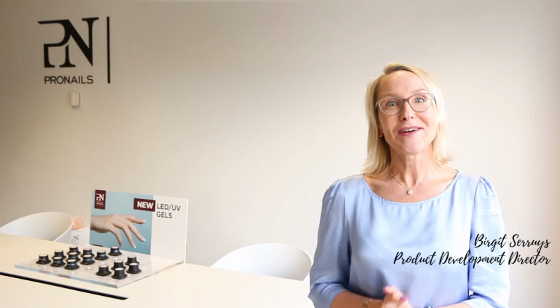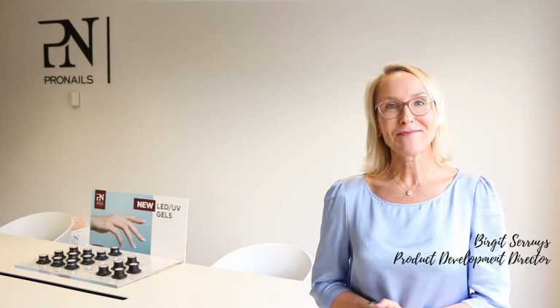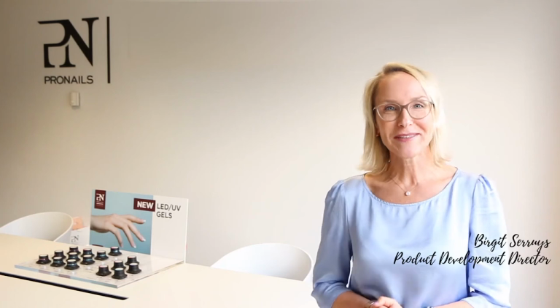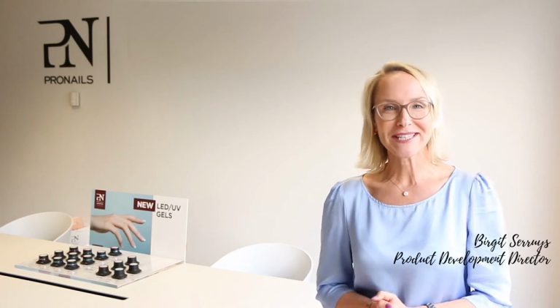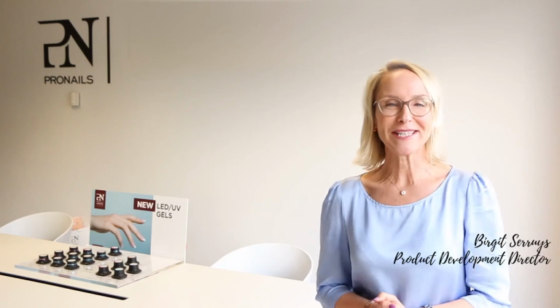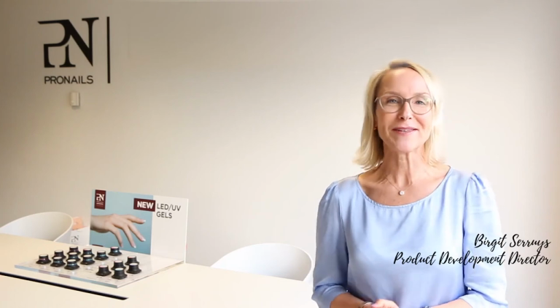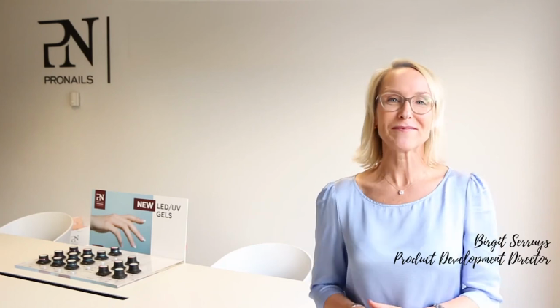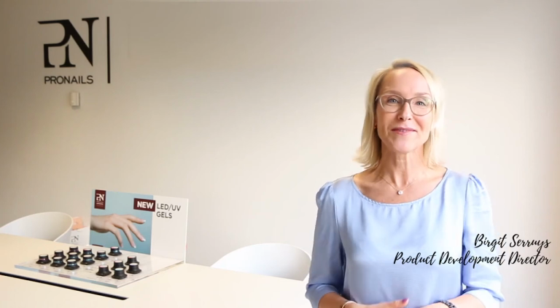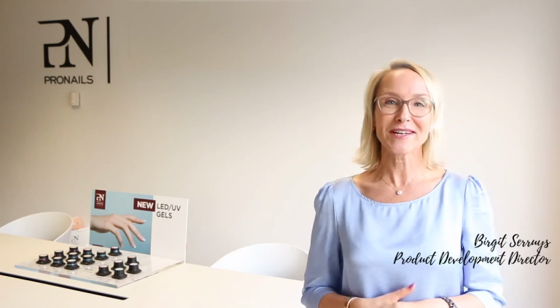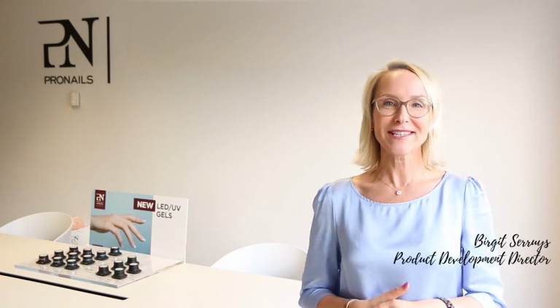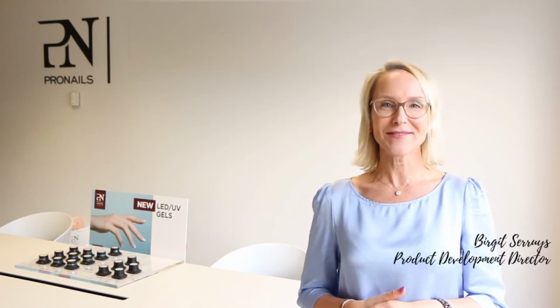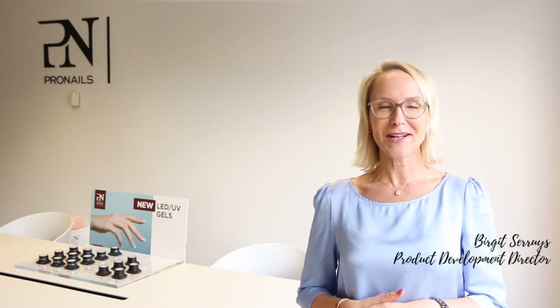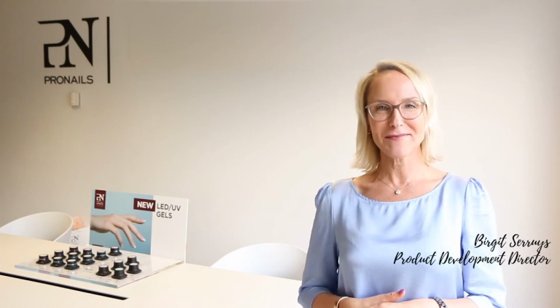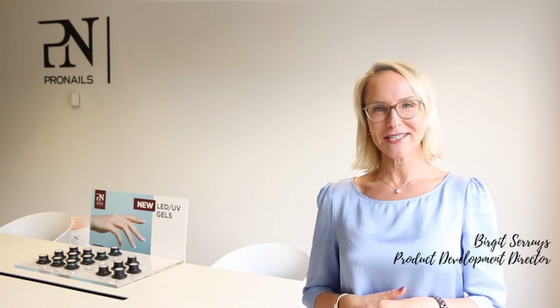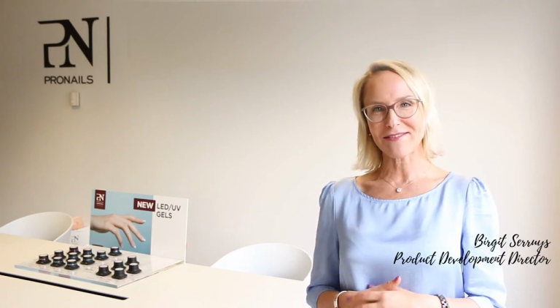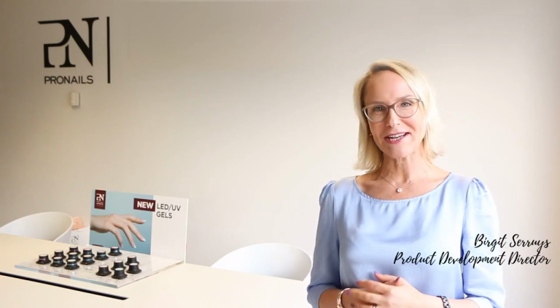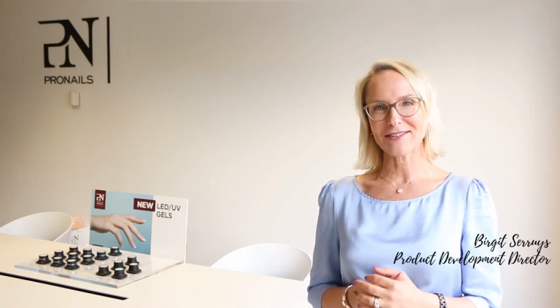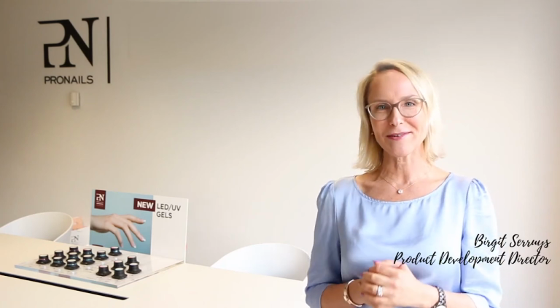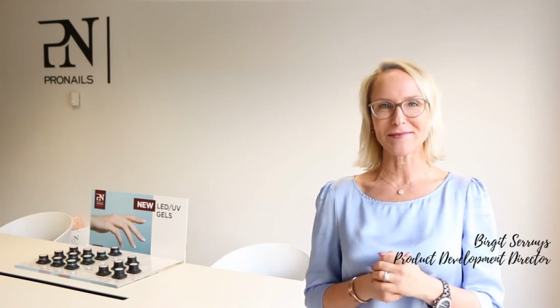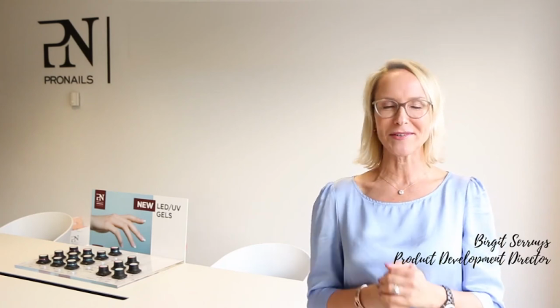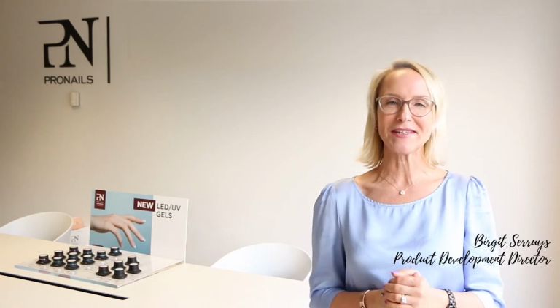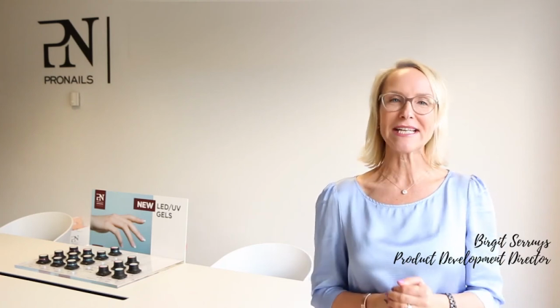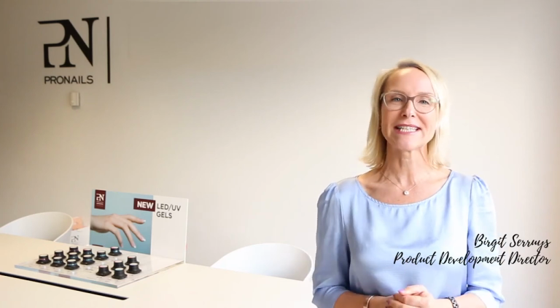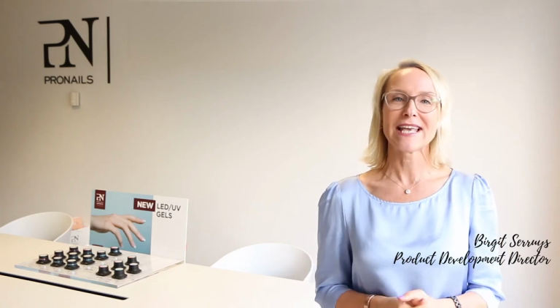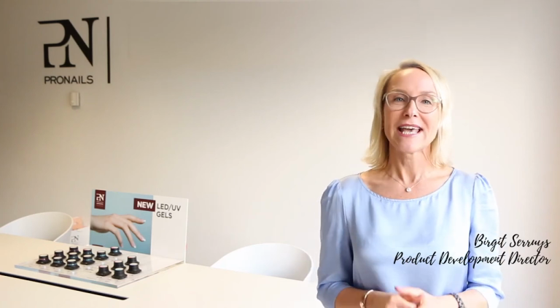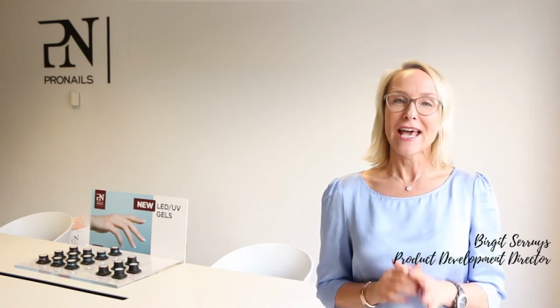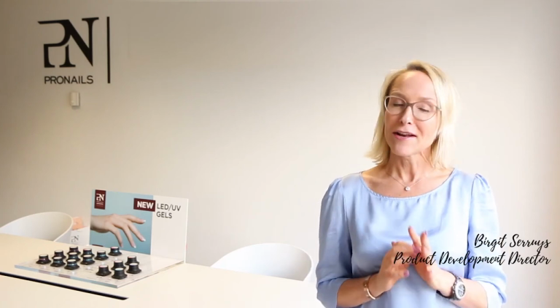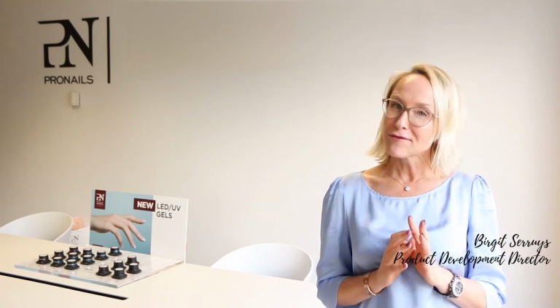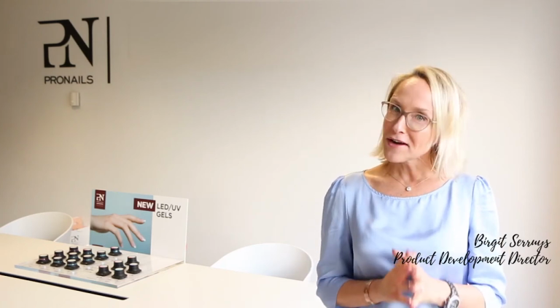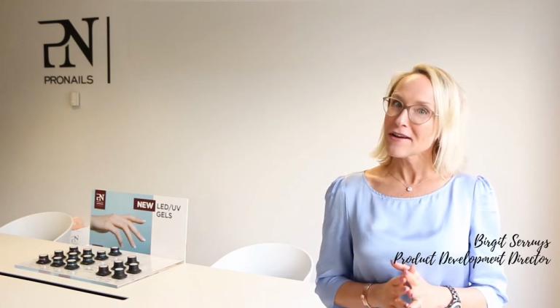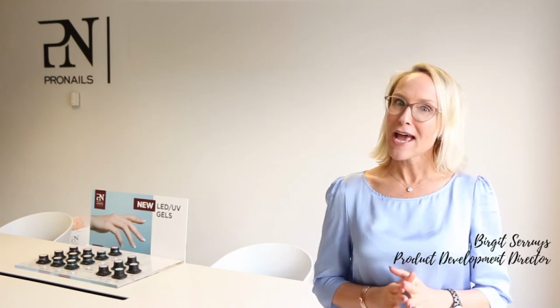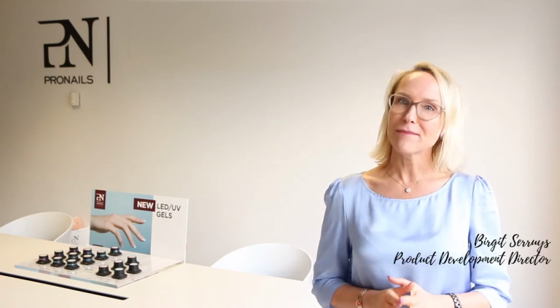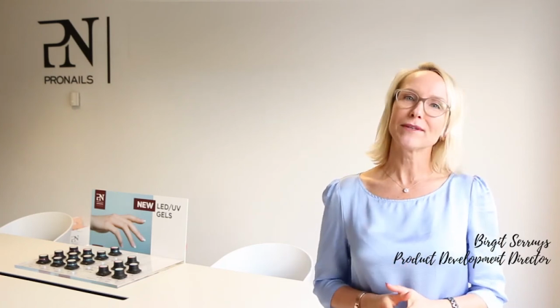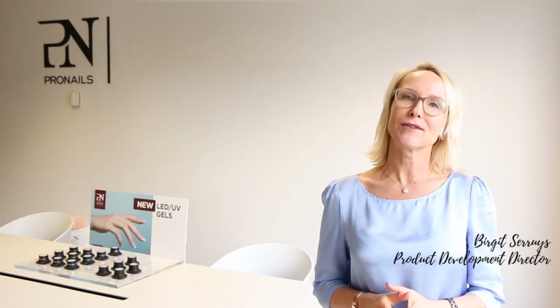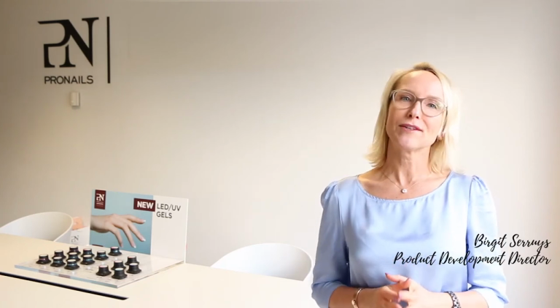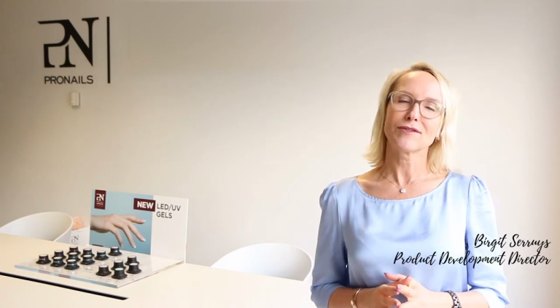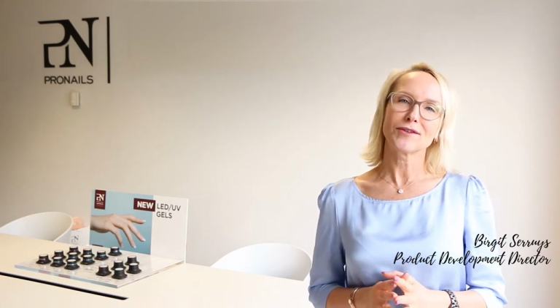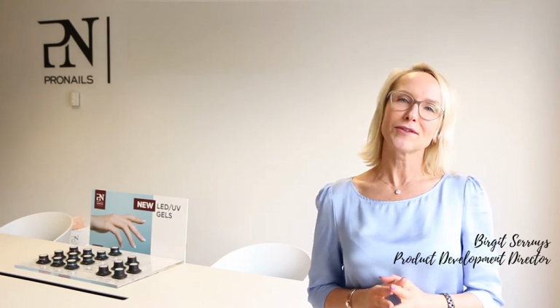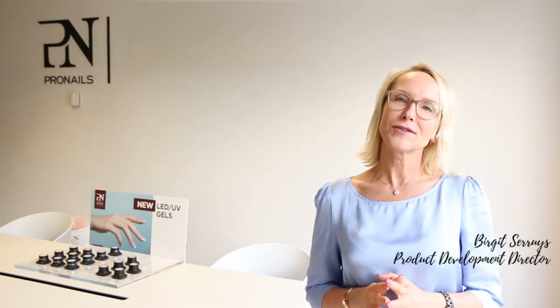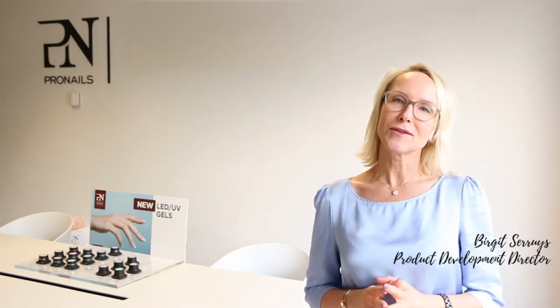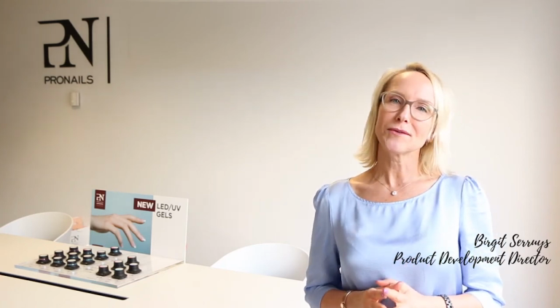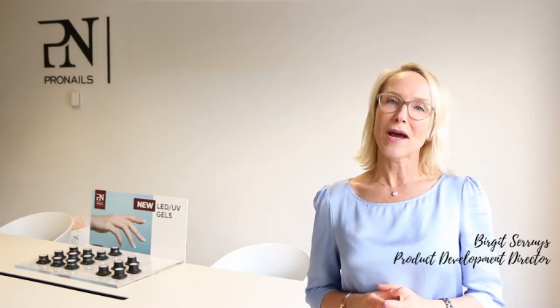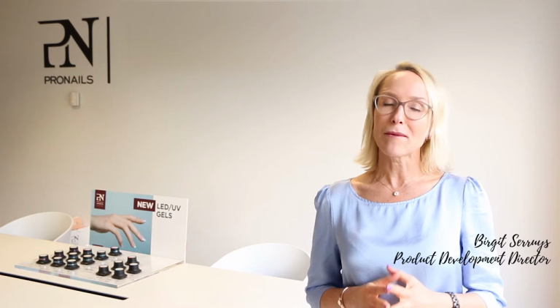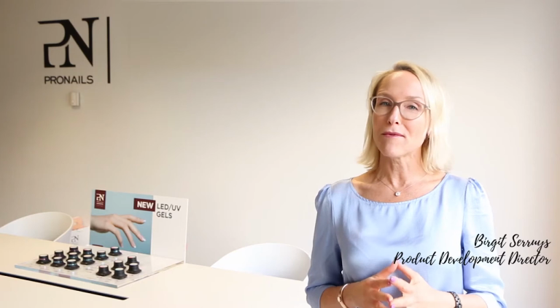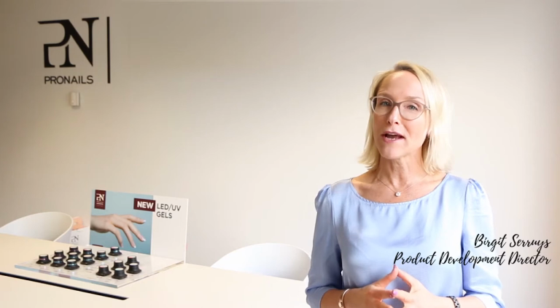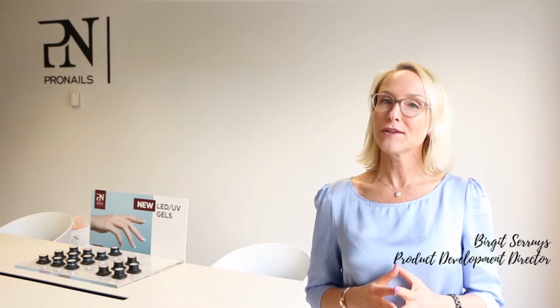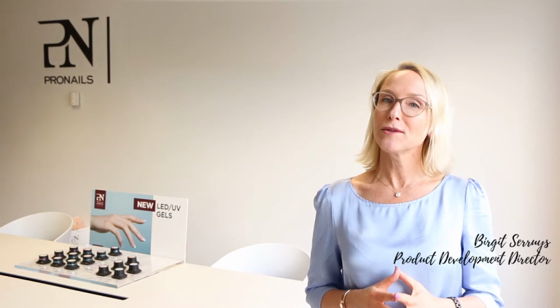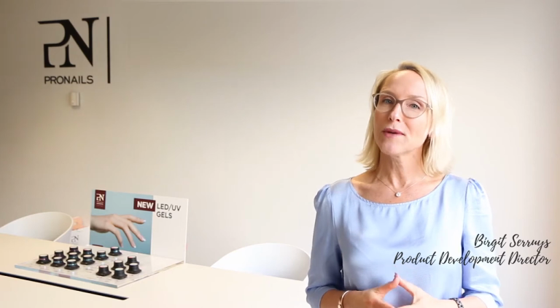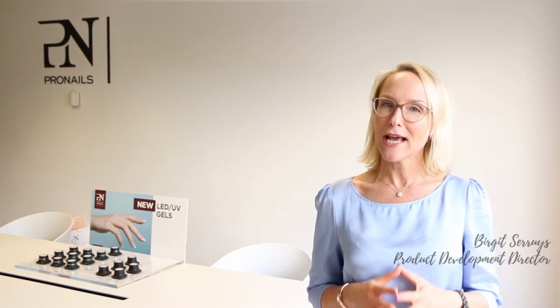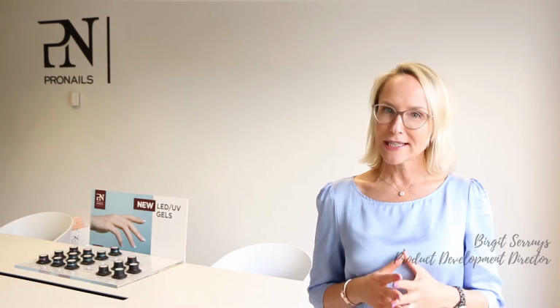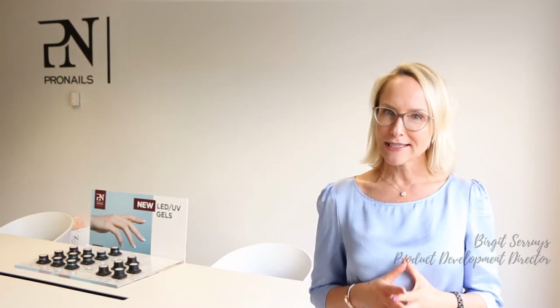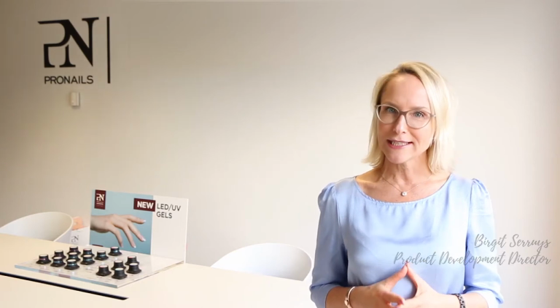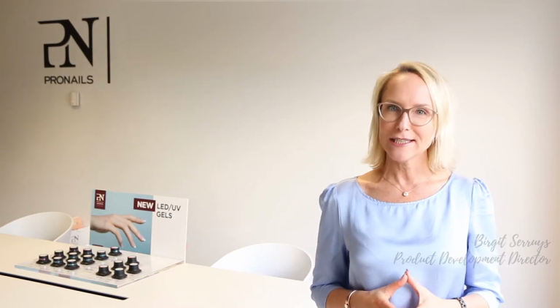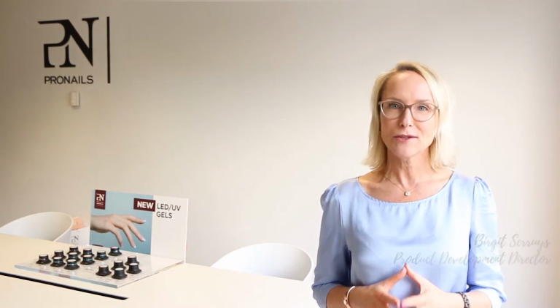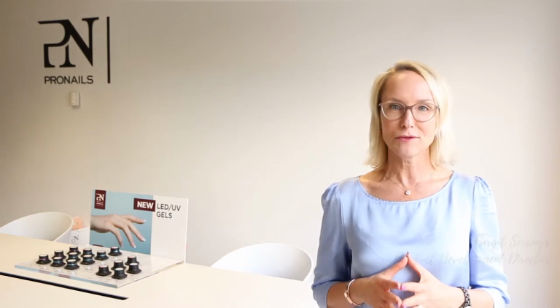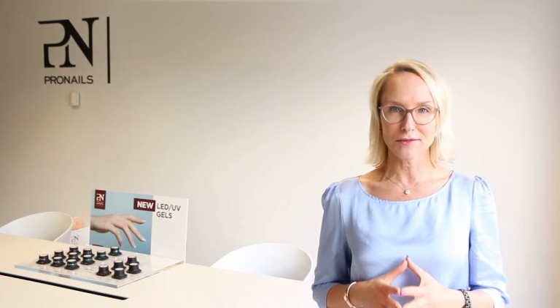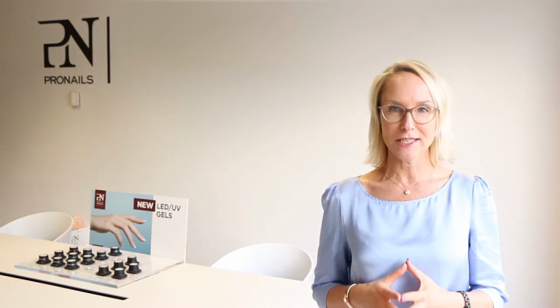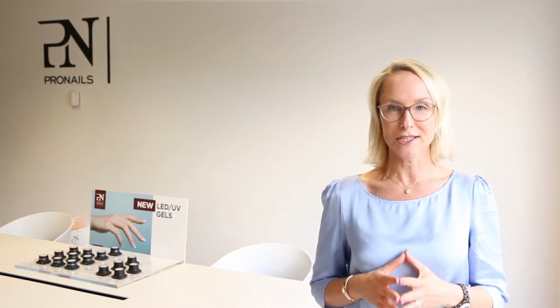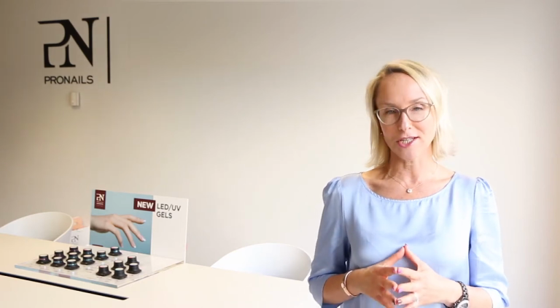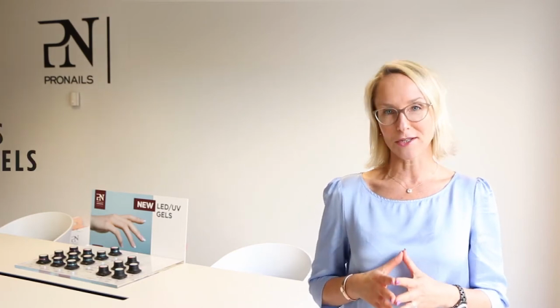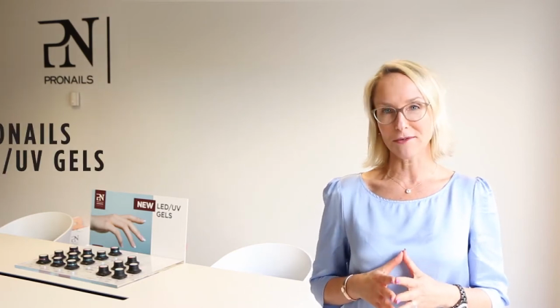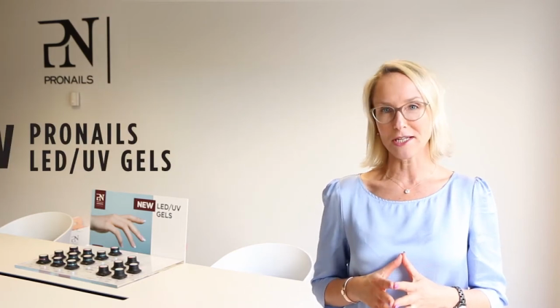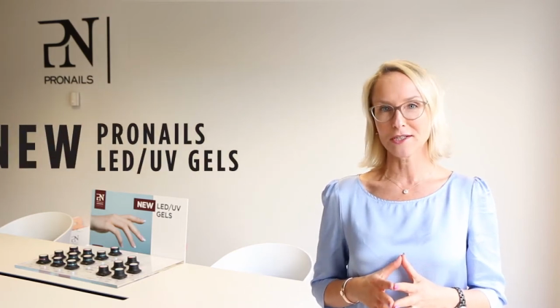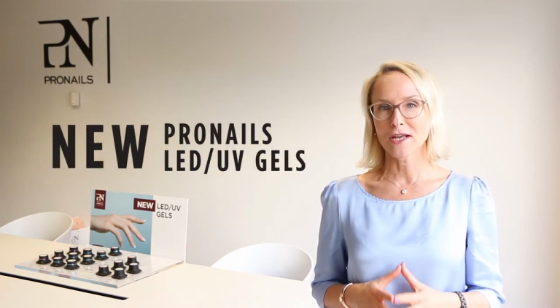Hello, I'm Dirkit, Product Development Director at Pro Nails, and I'm very happy to introduce to you our brand new LED UV gel range.